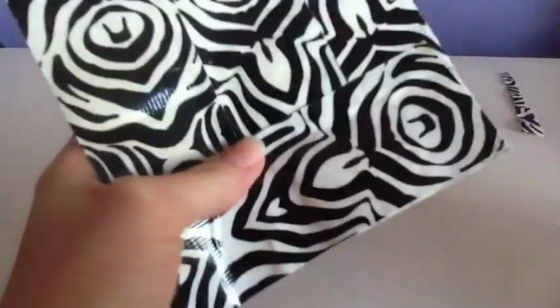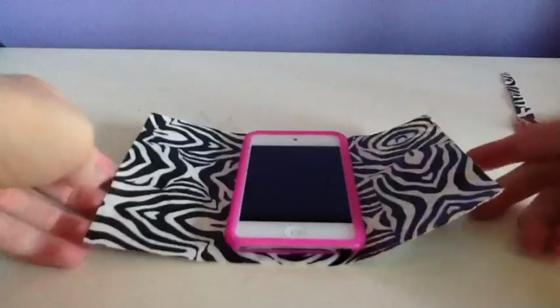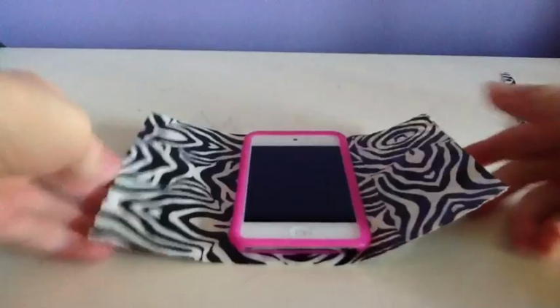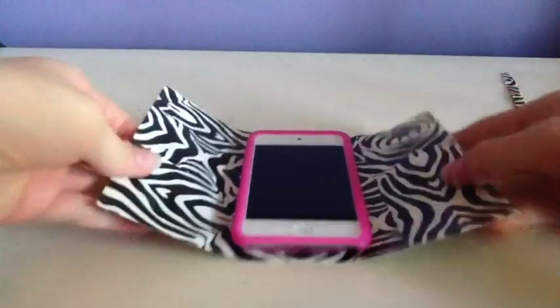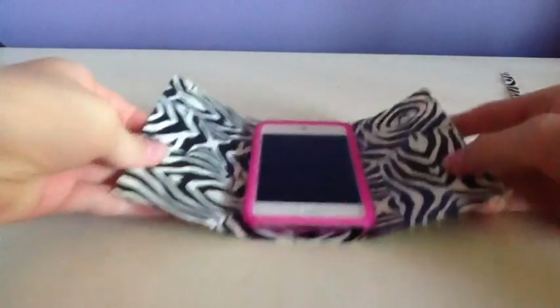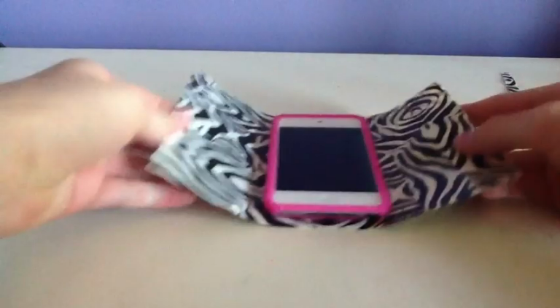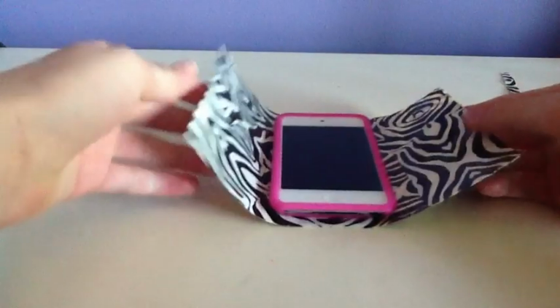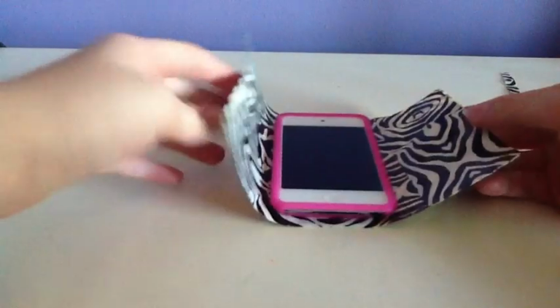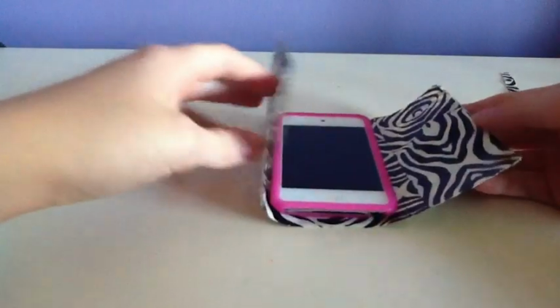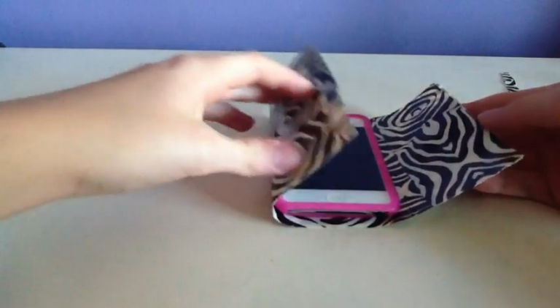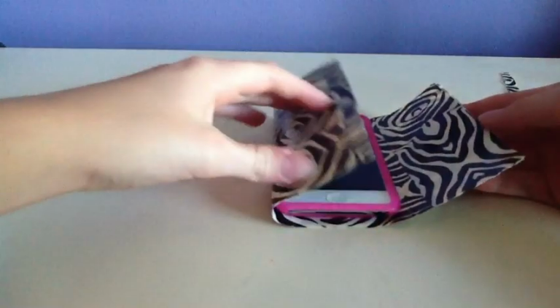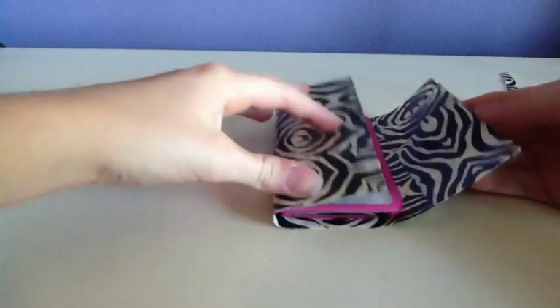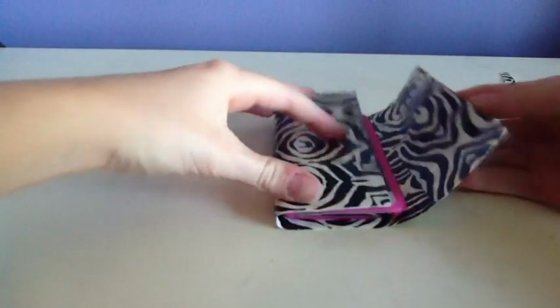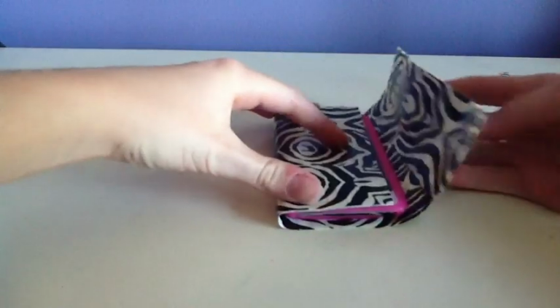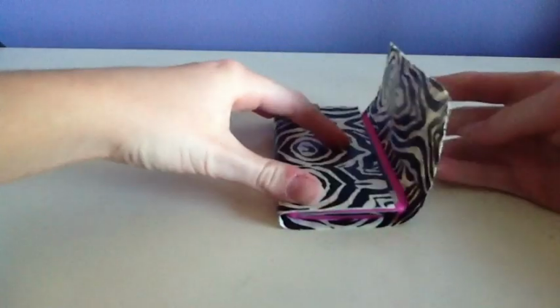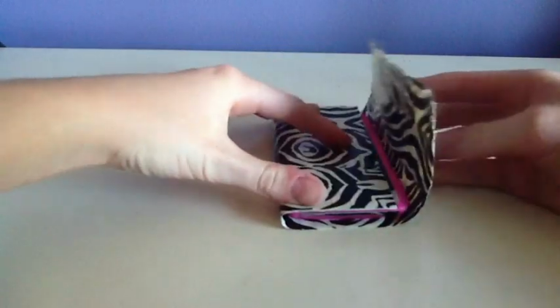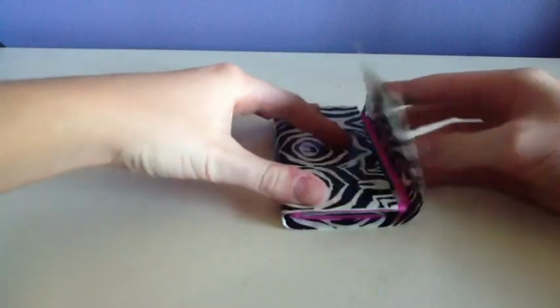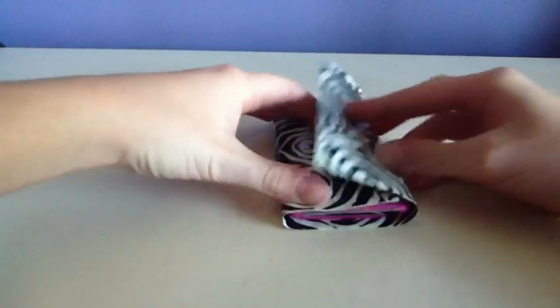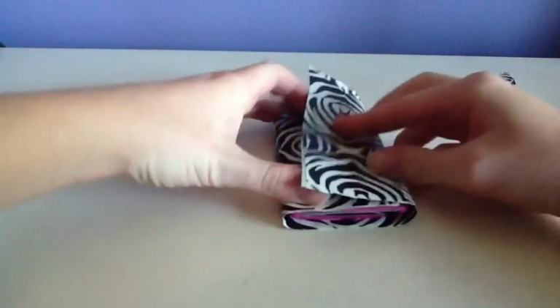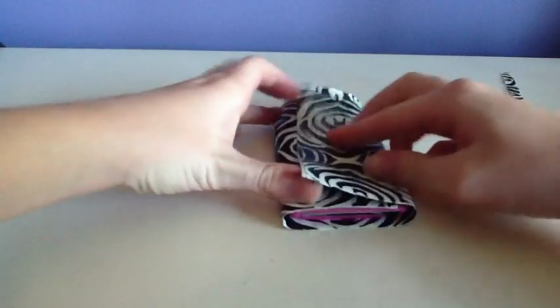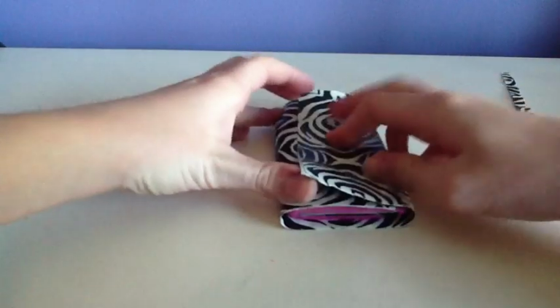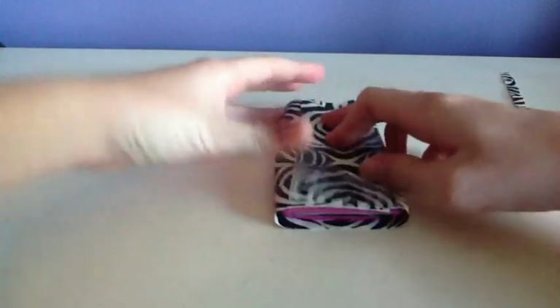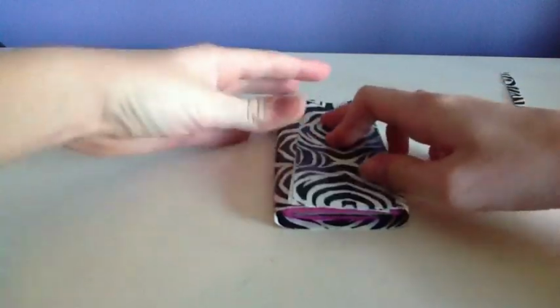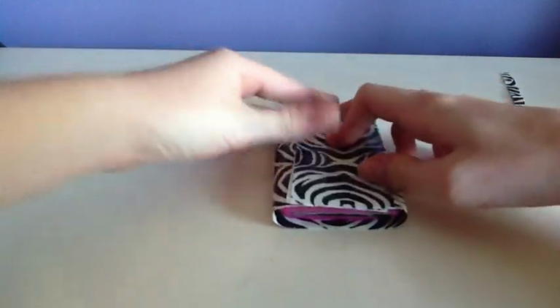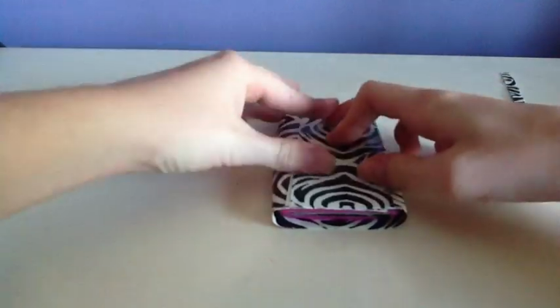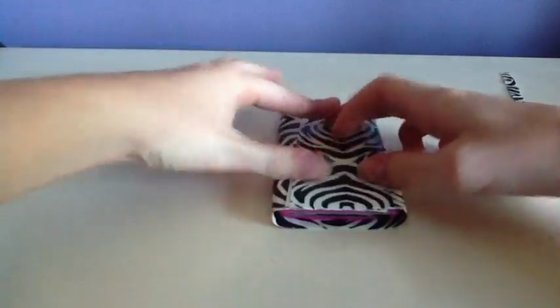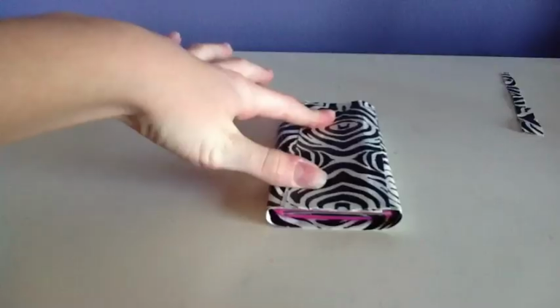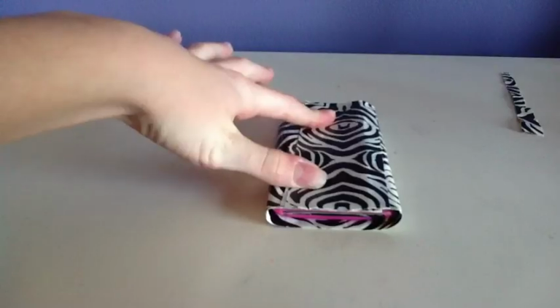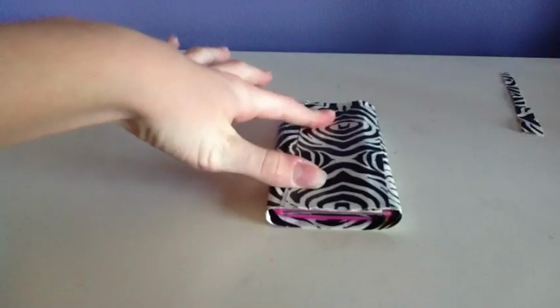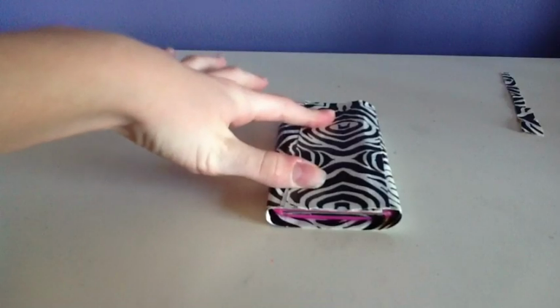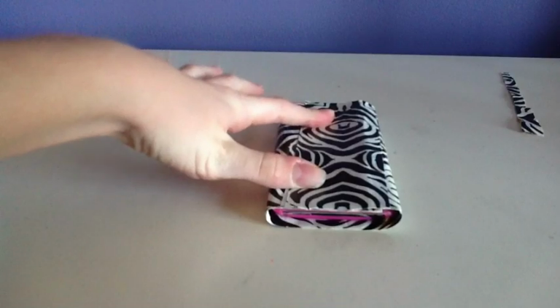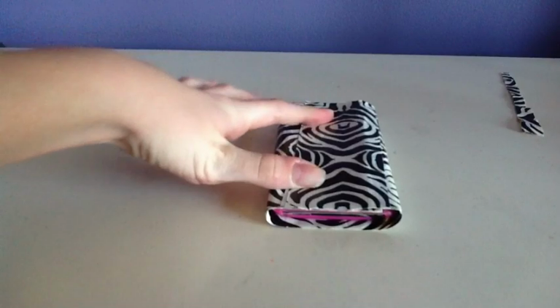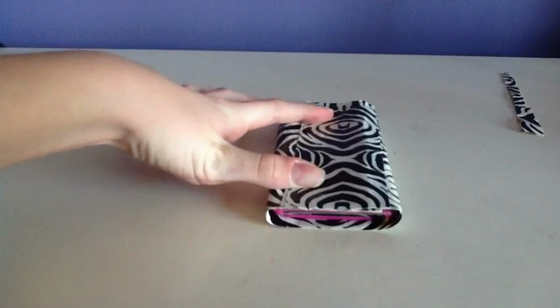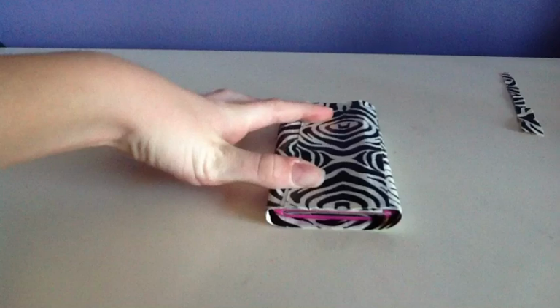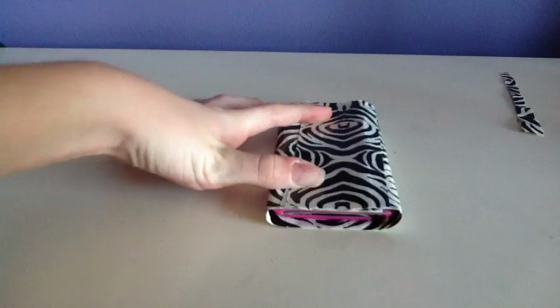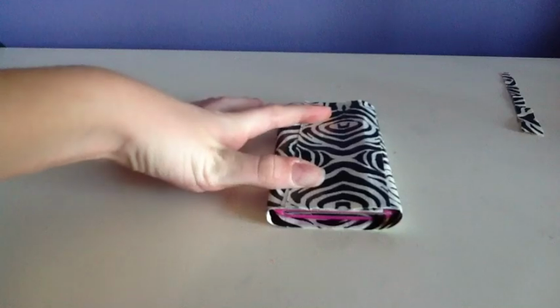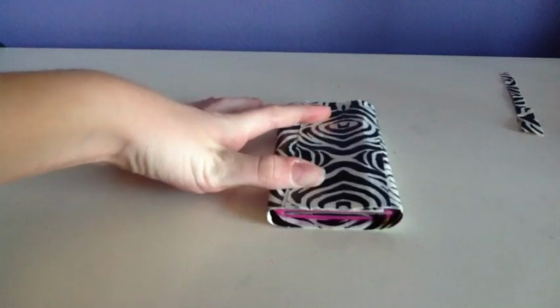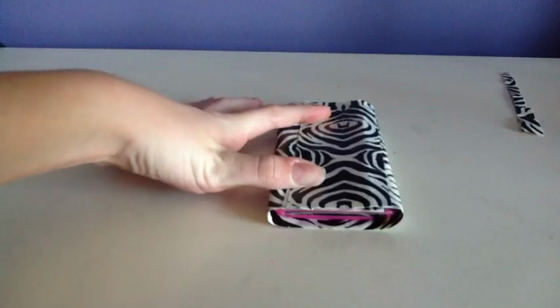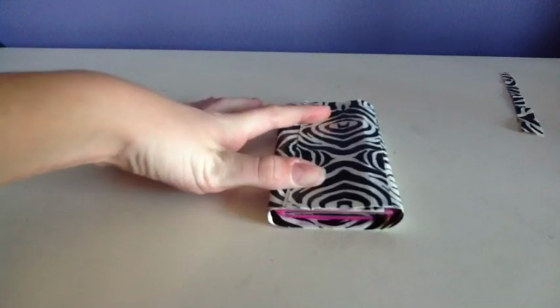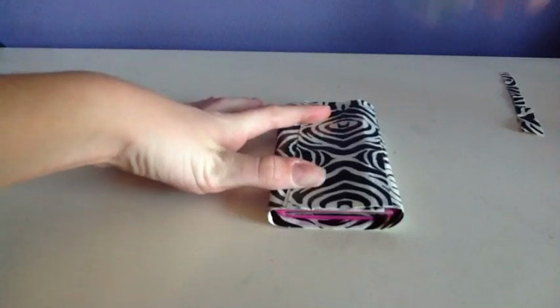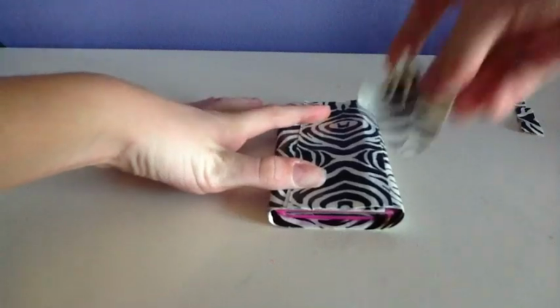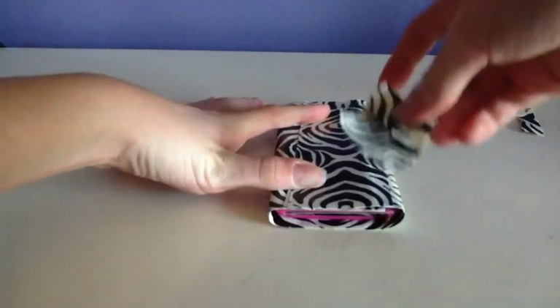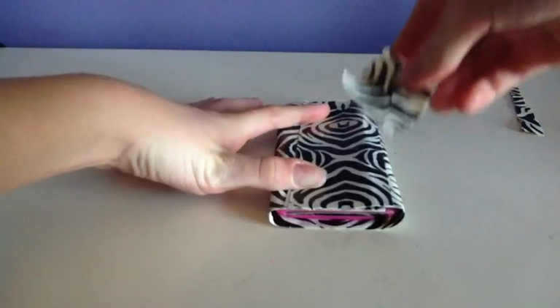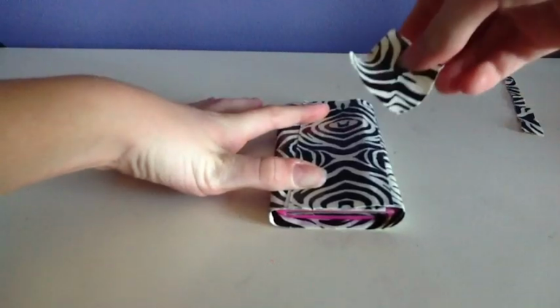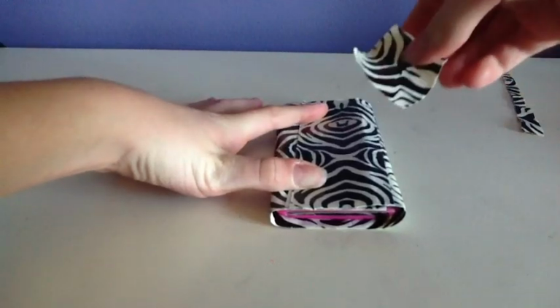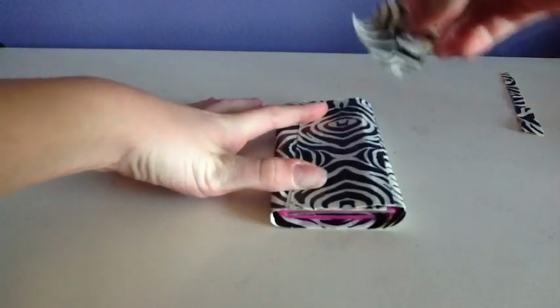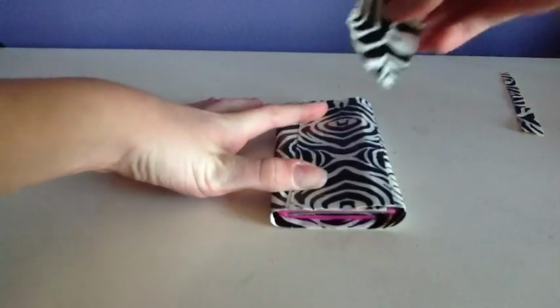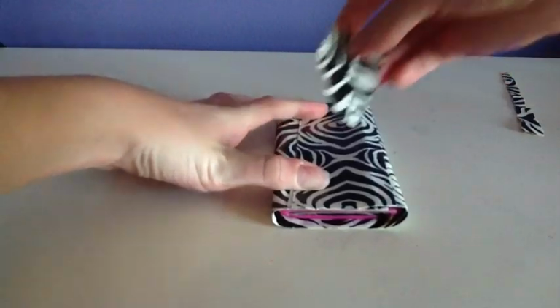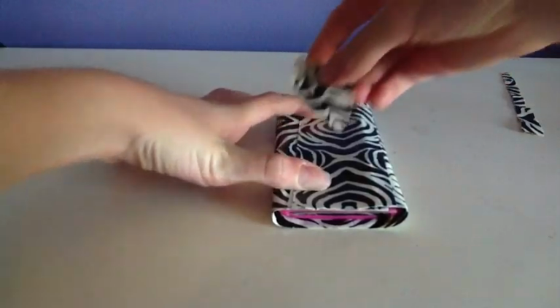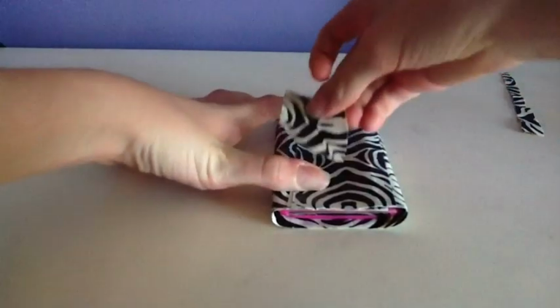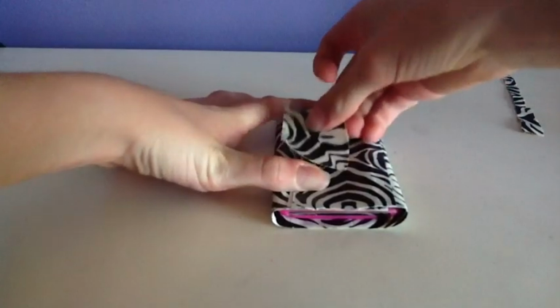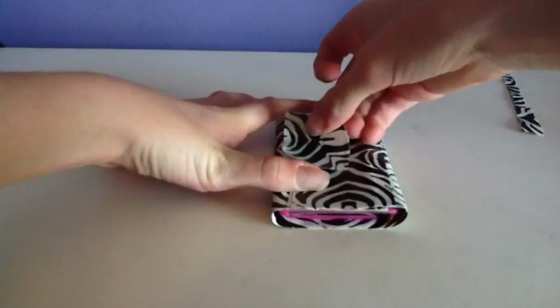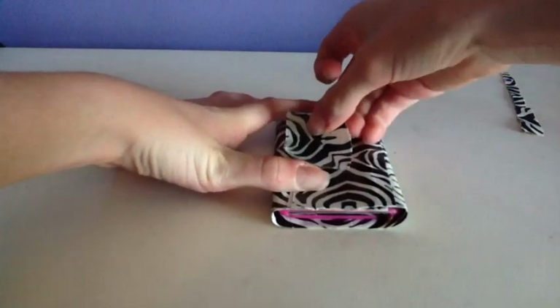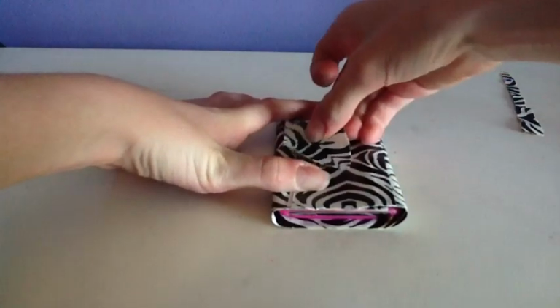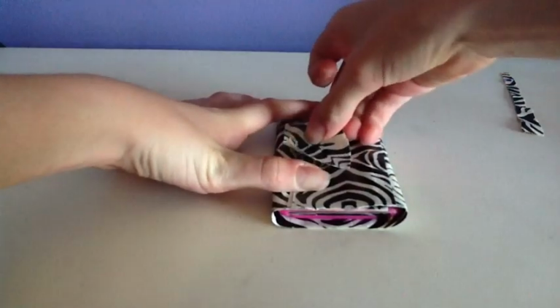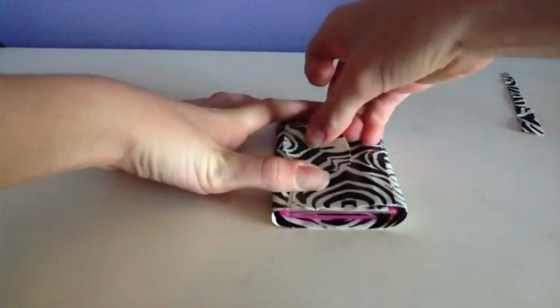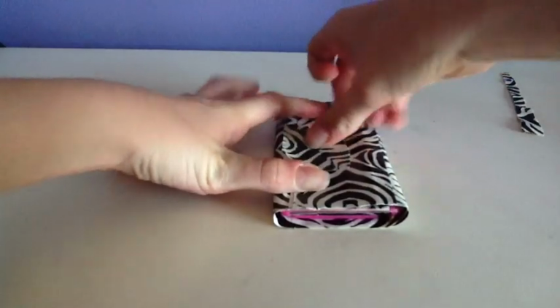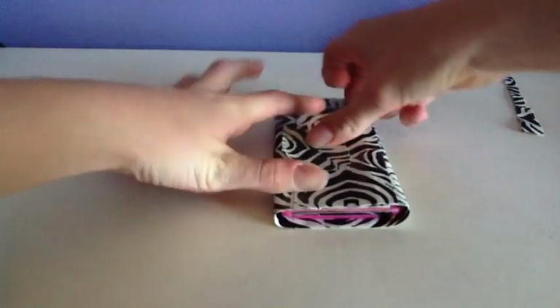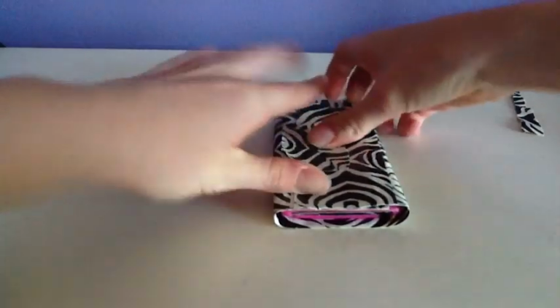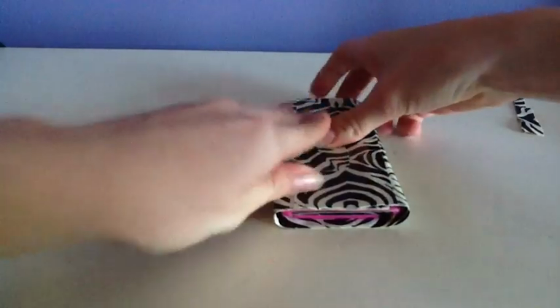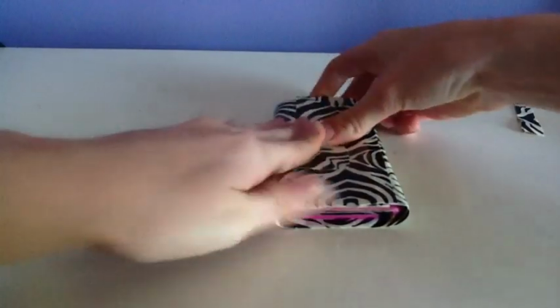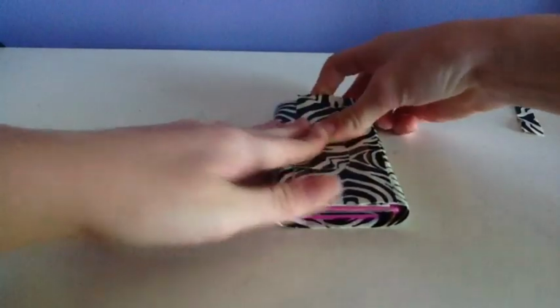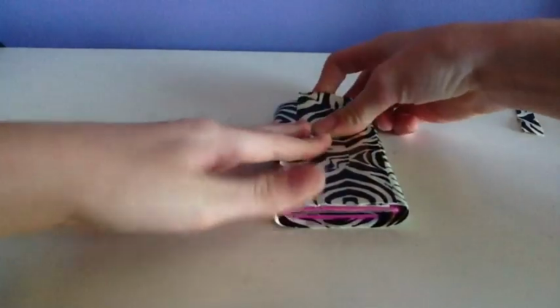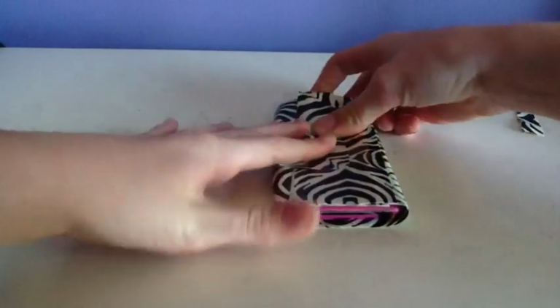Wrap your iPod in the phone case. Then simply take a small piece of duct tape and tape it.